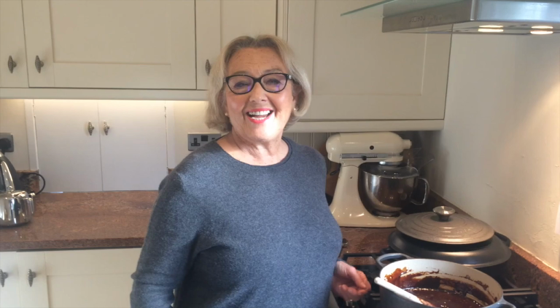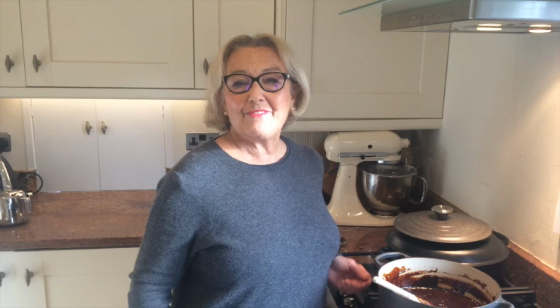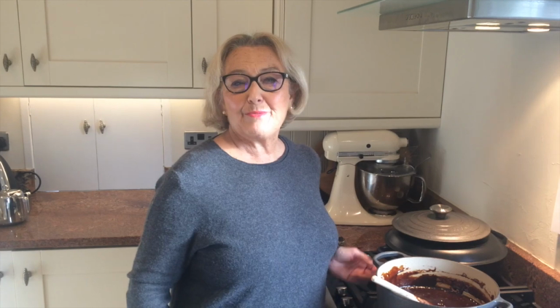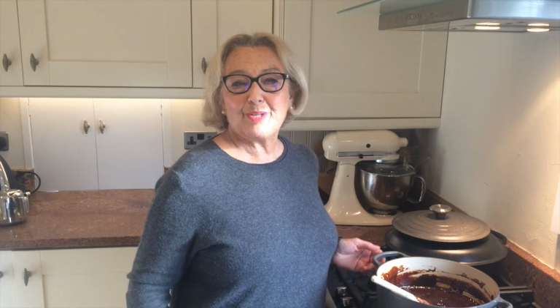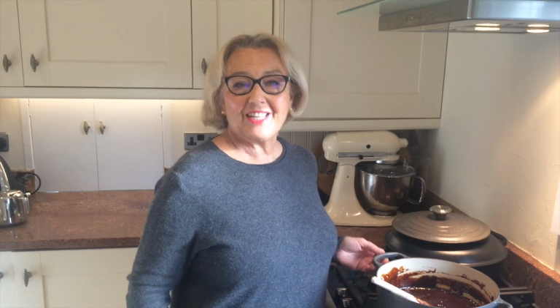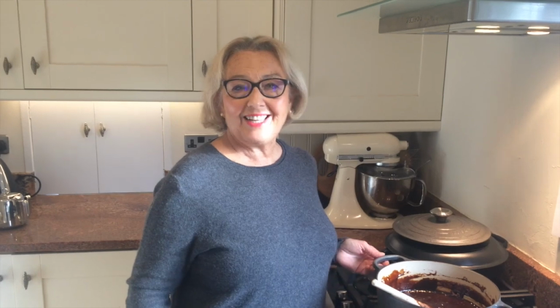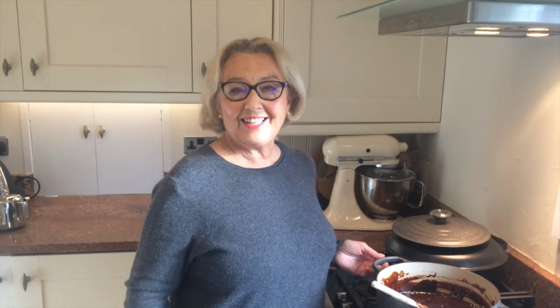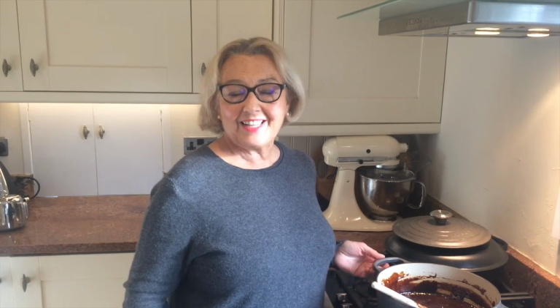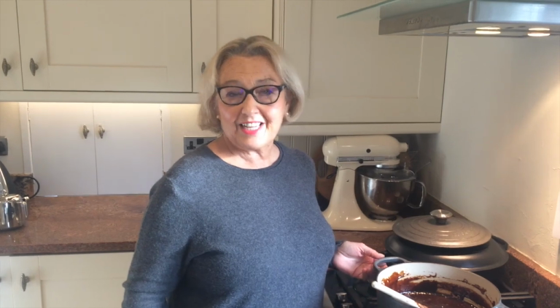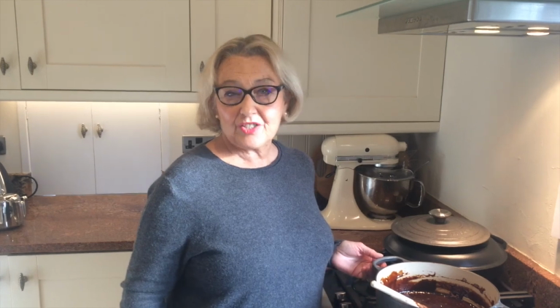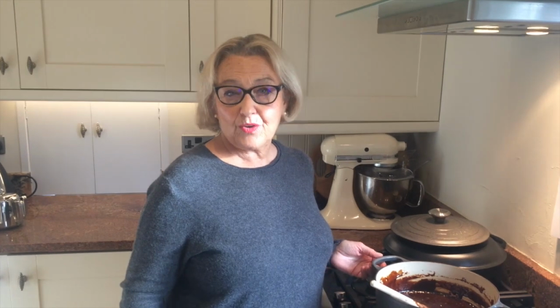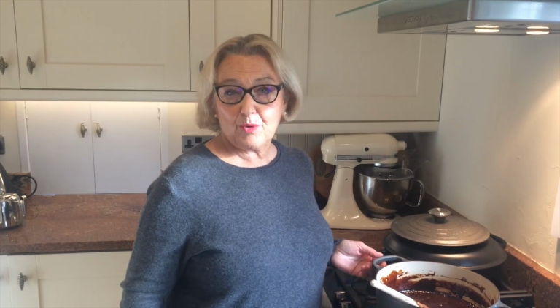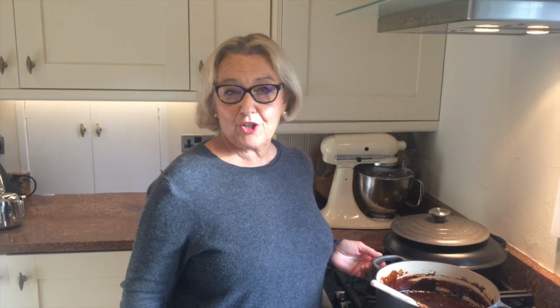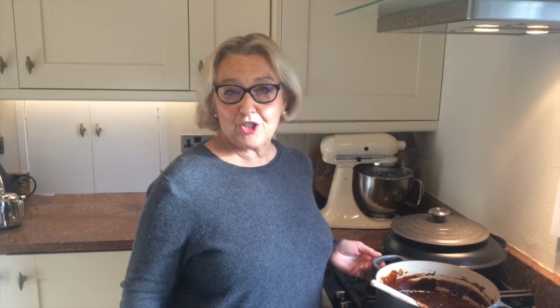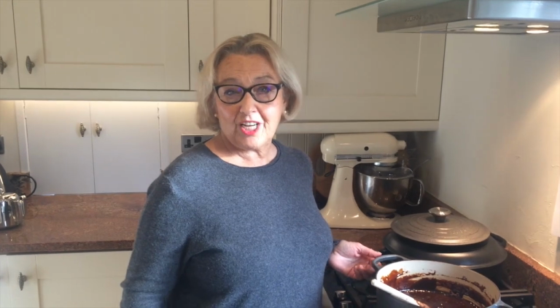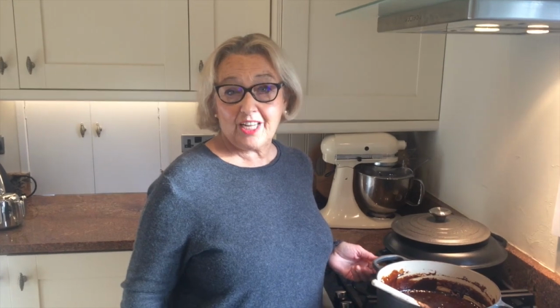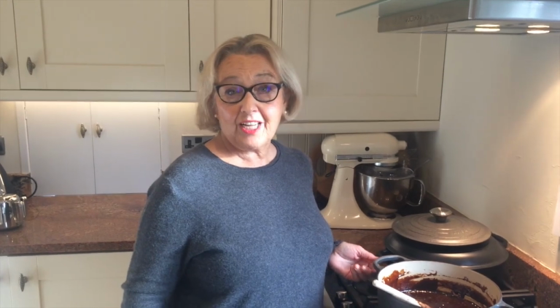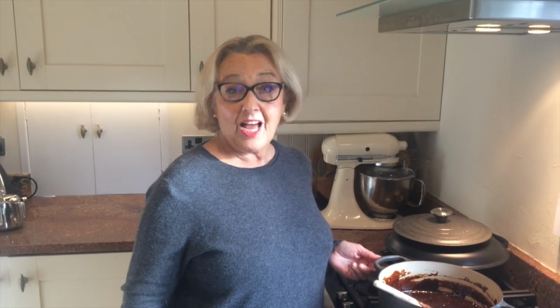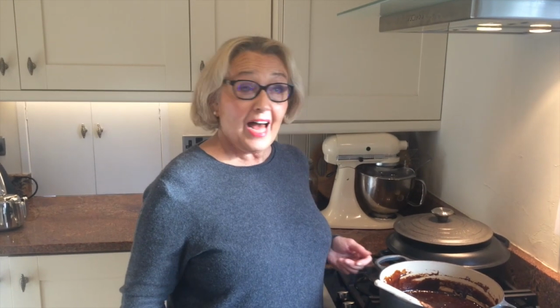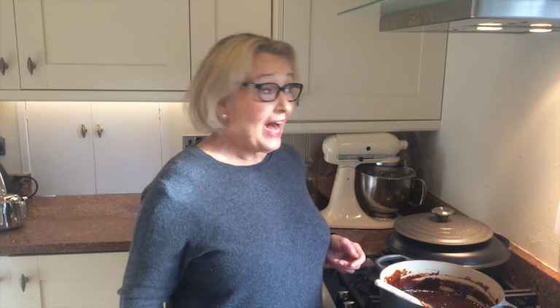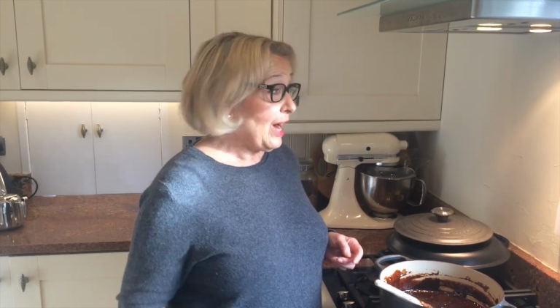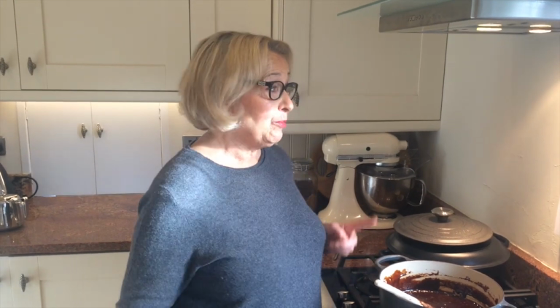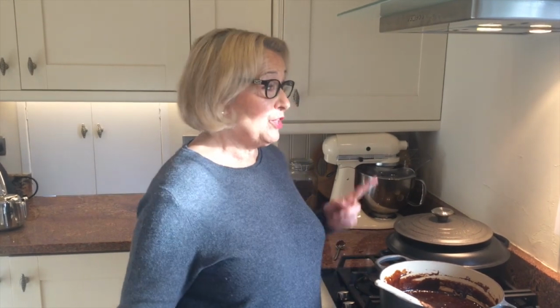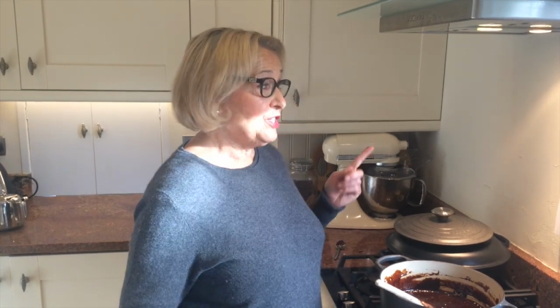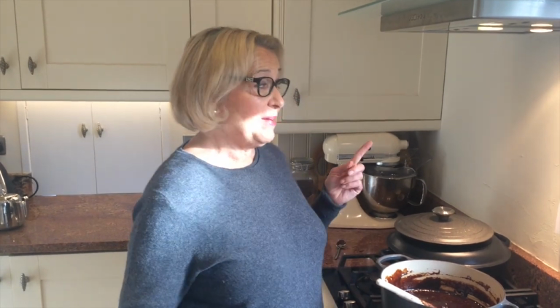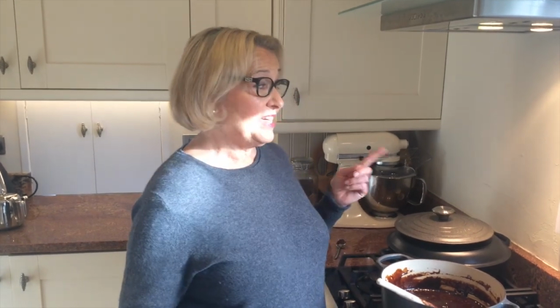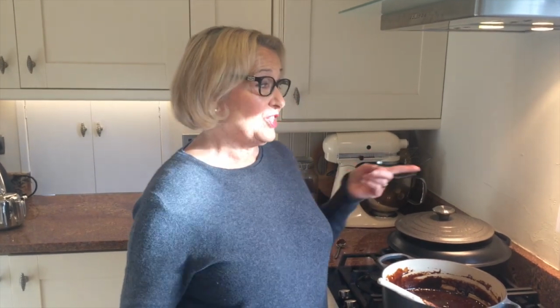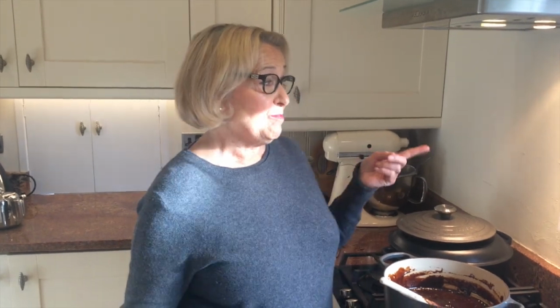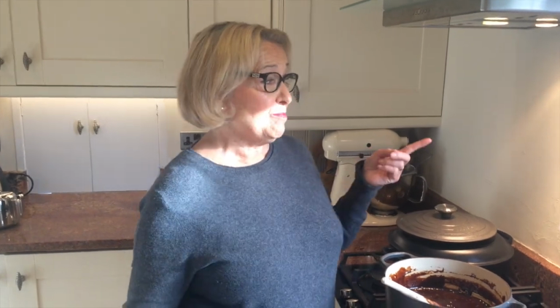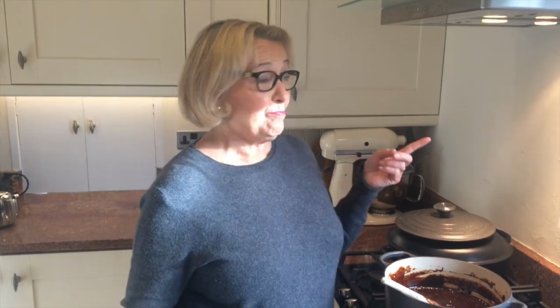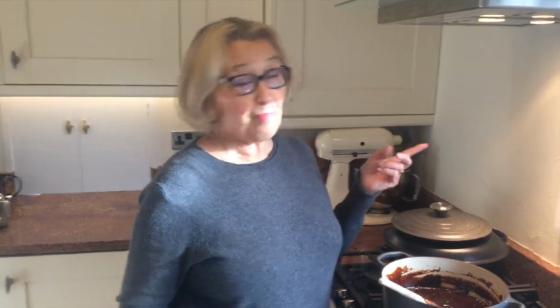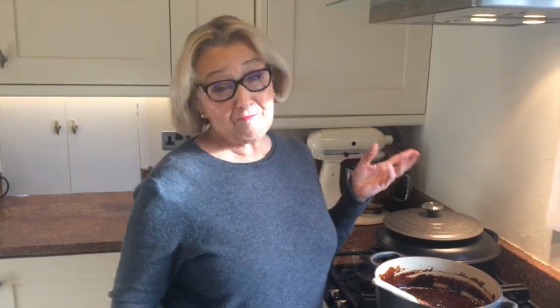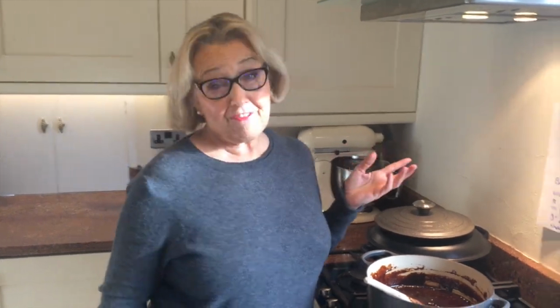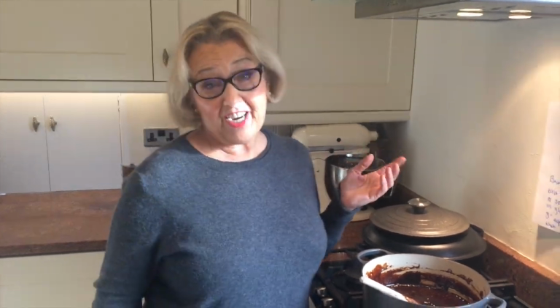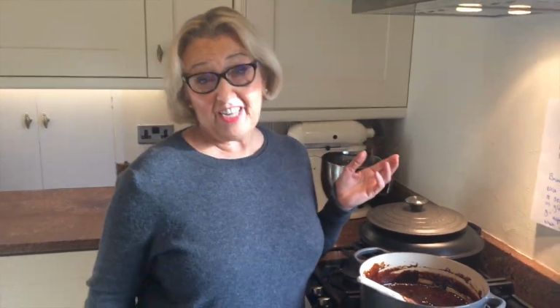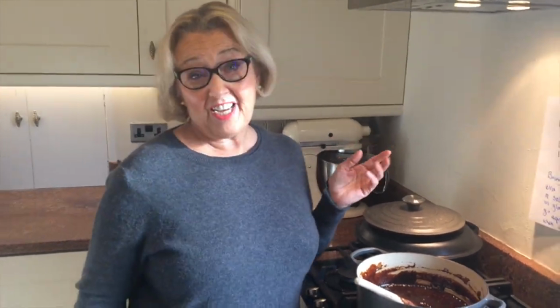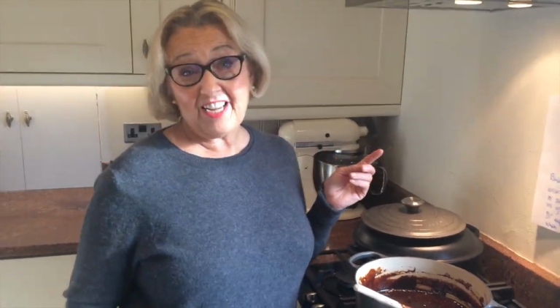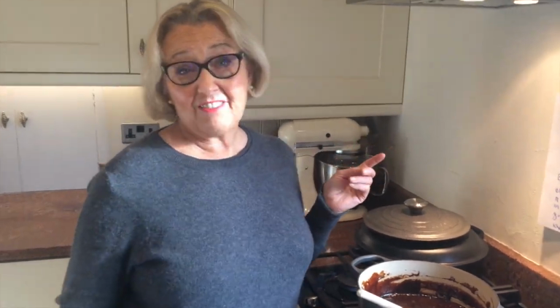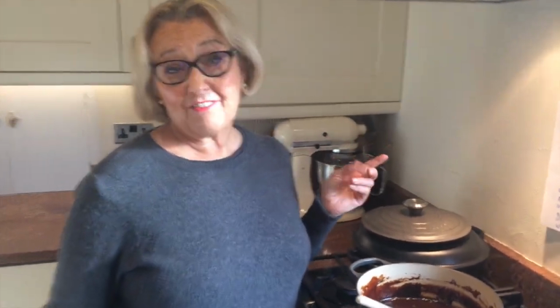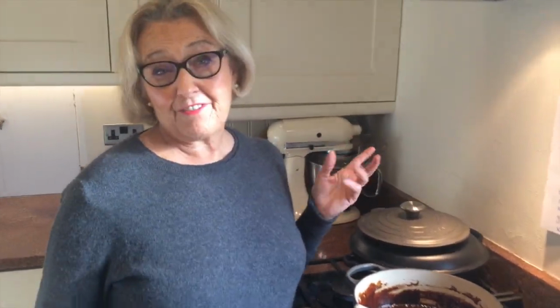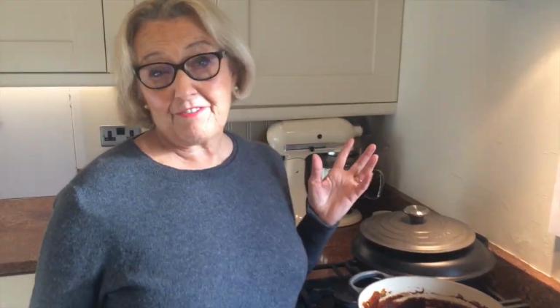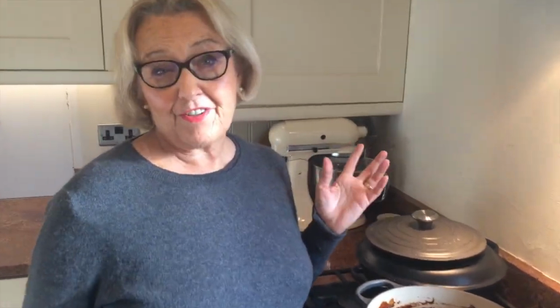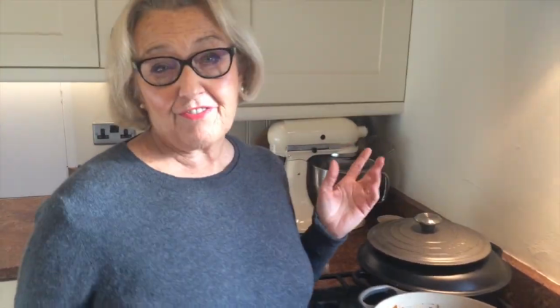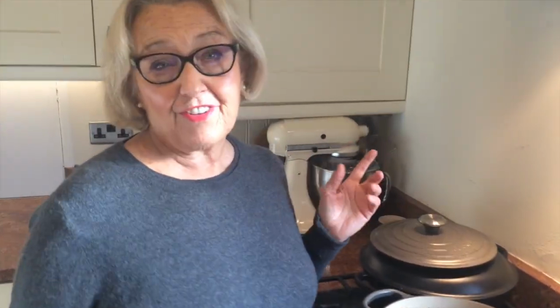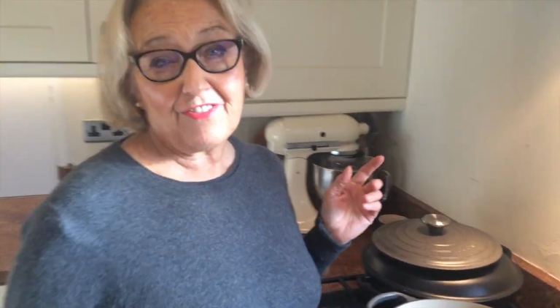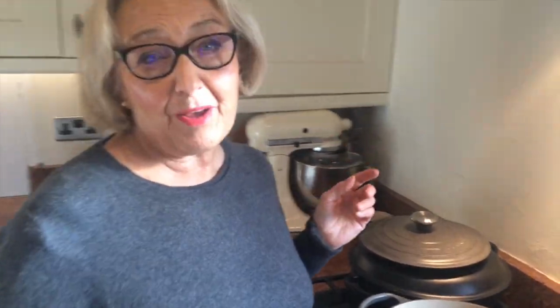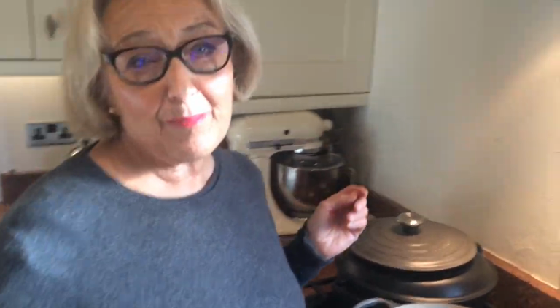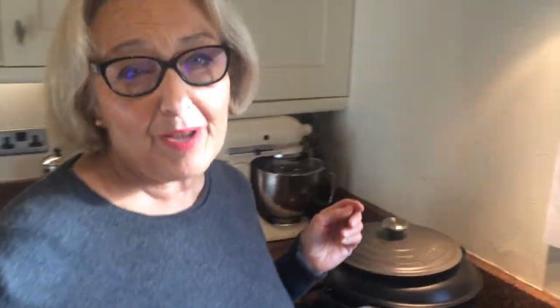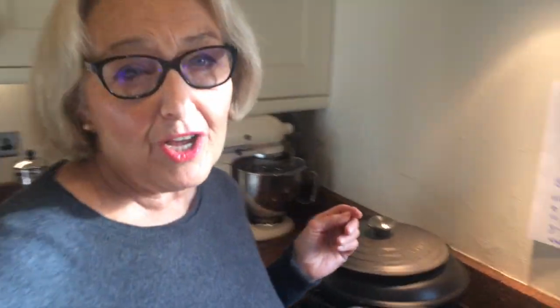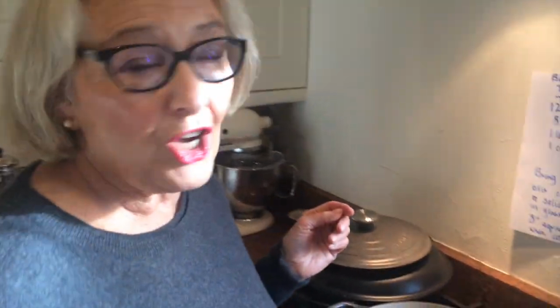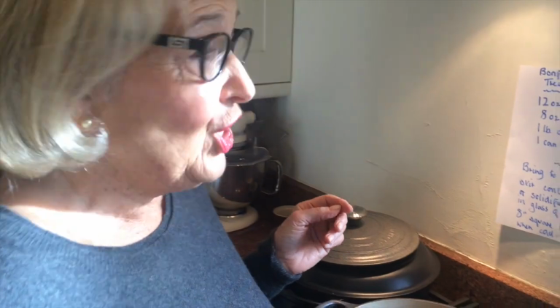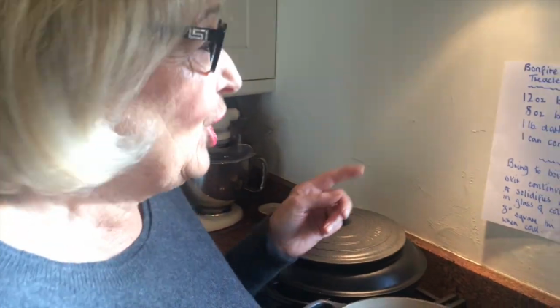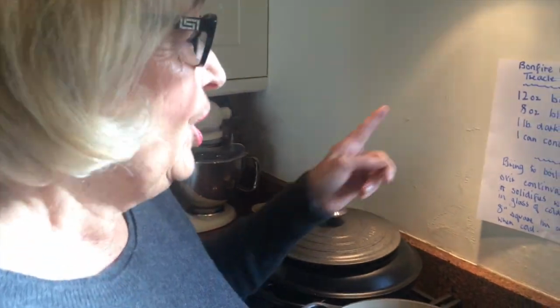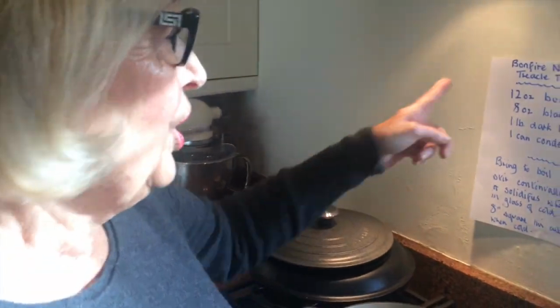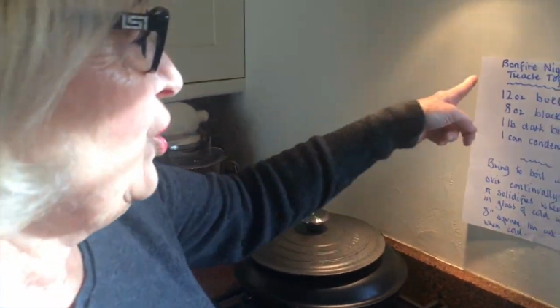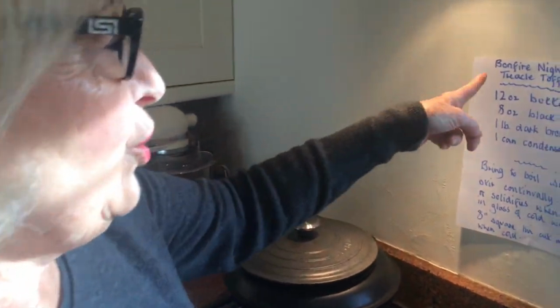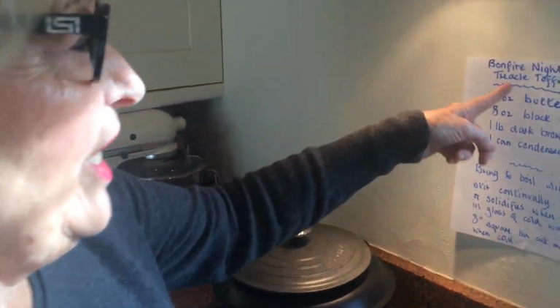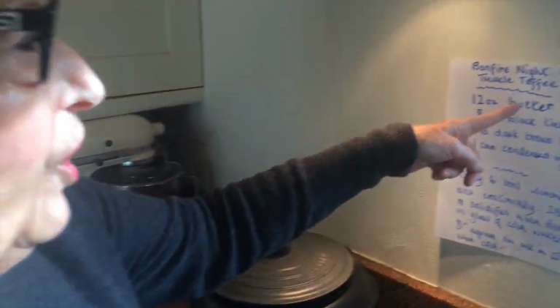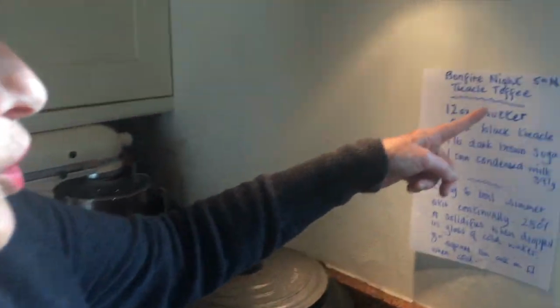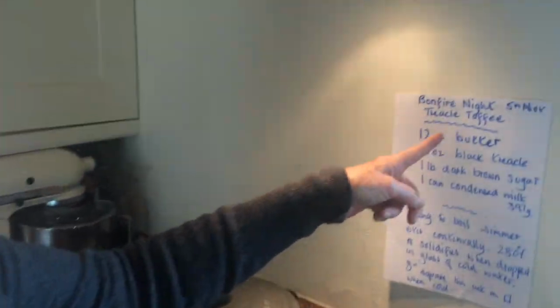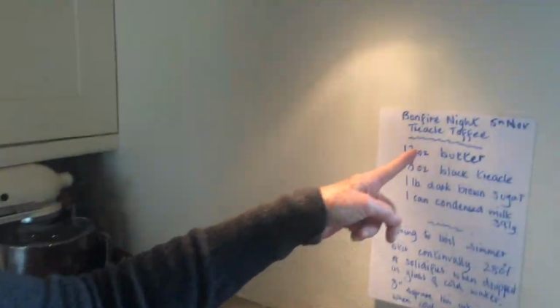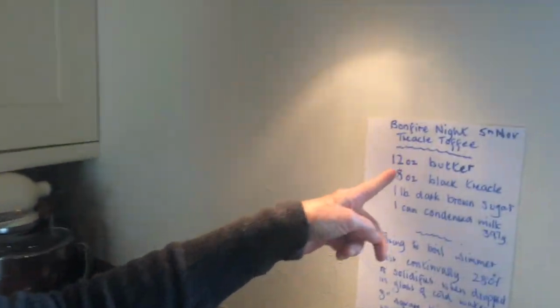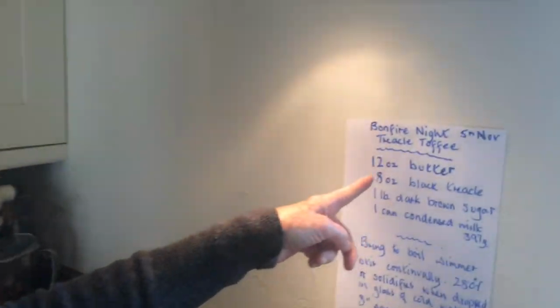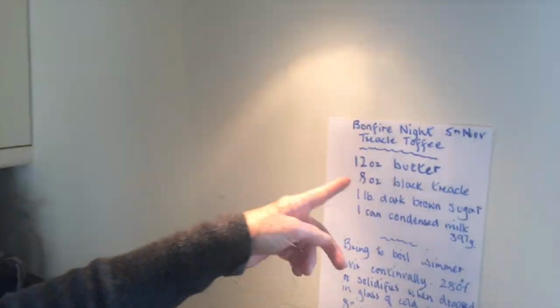Hi everybody, thanks for watching. I'm going to make some bonfire night, 5th of November, treacle toffee.